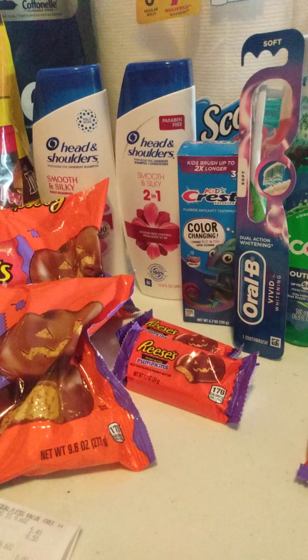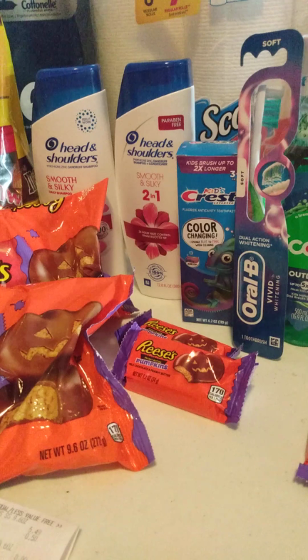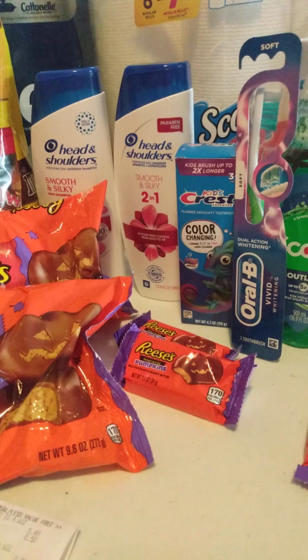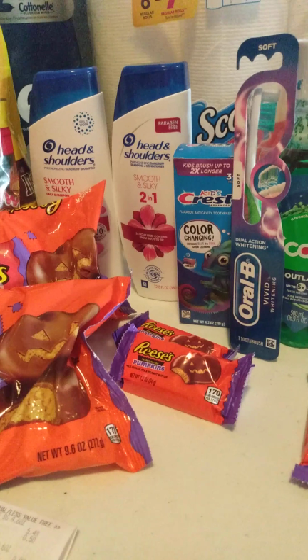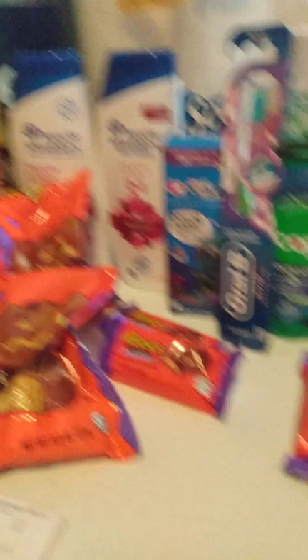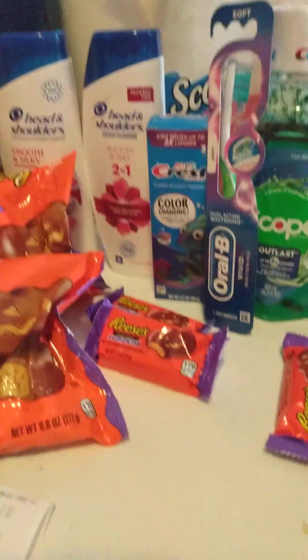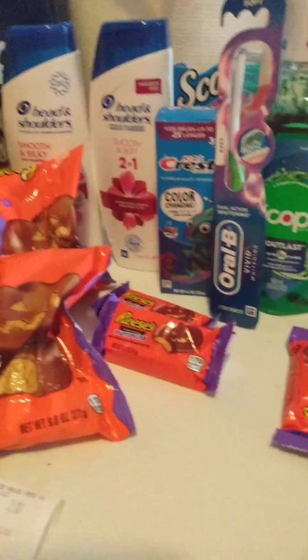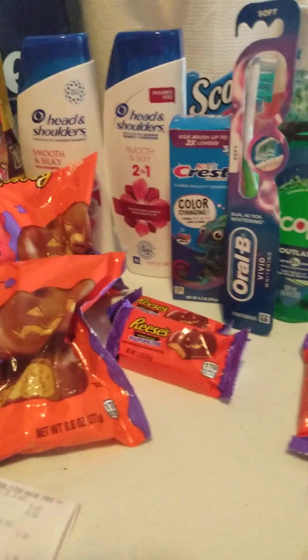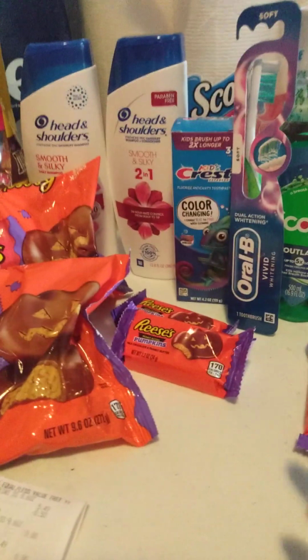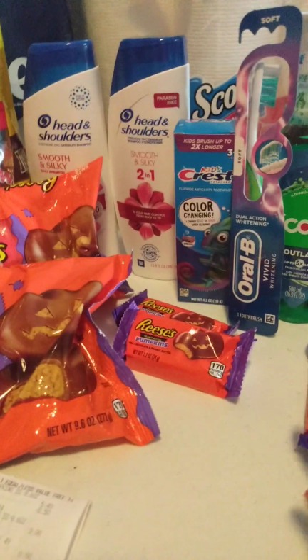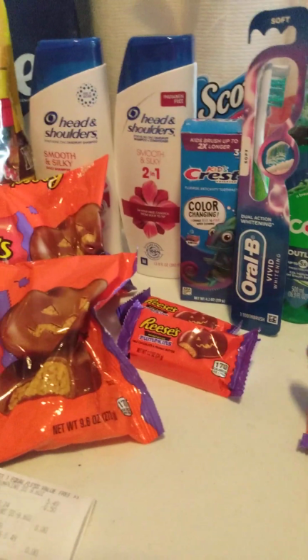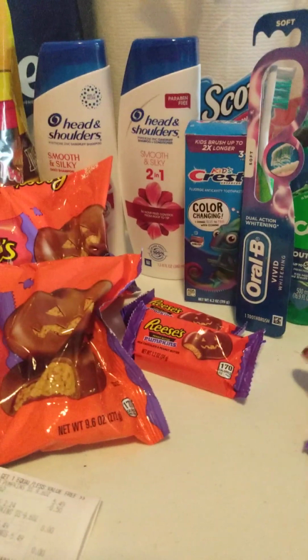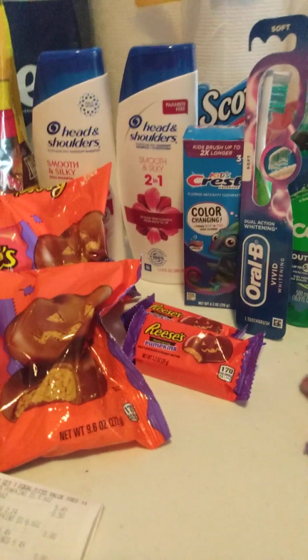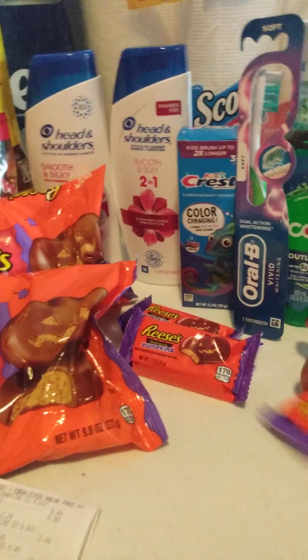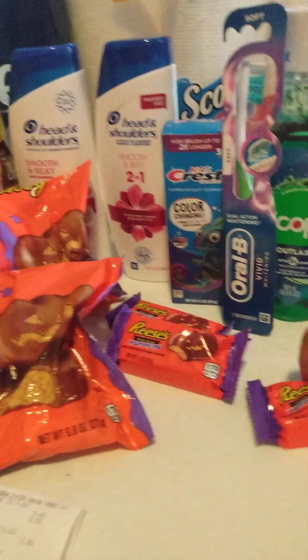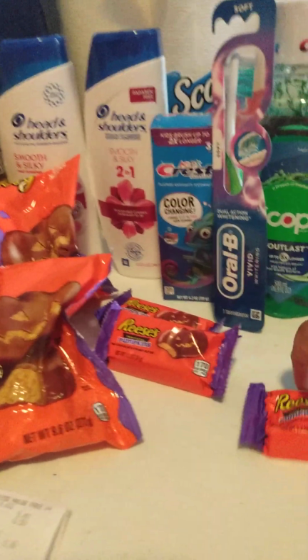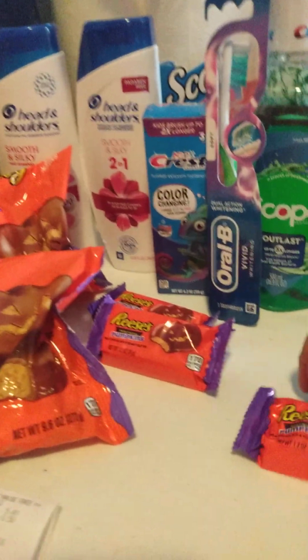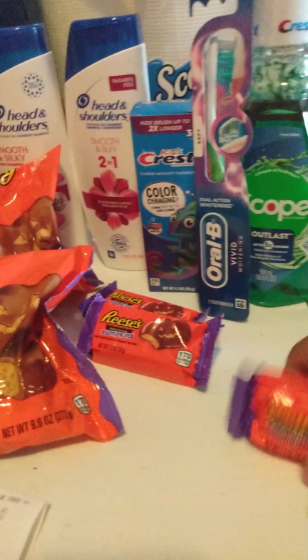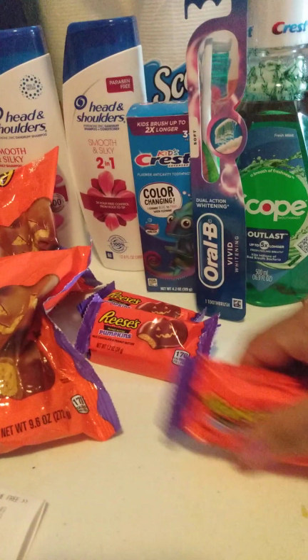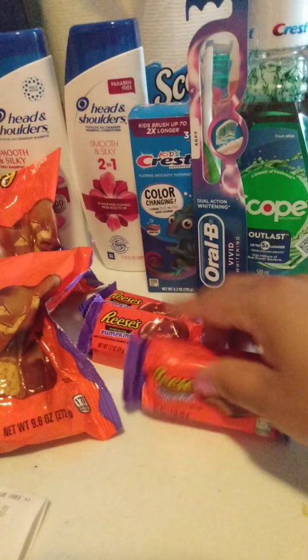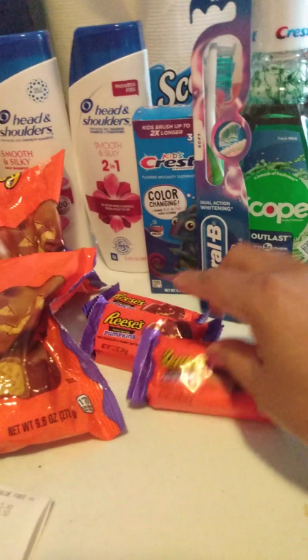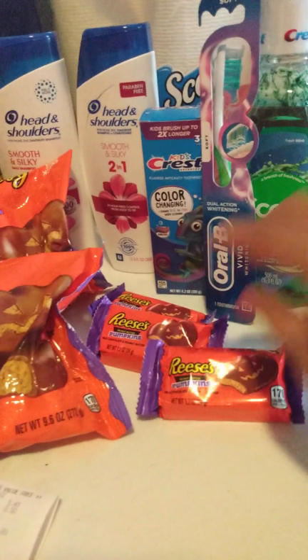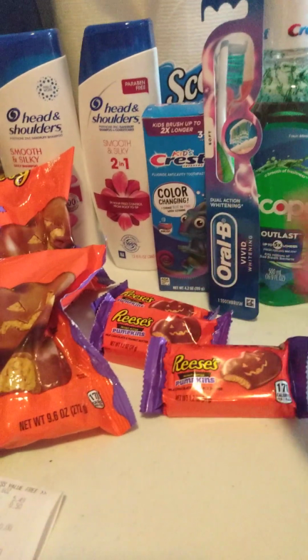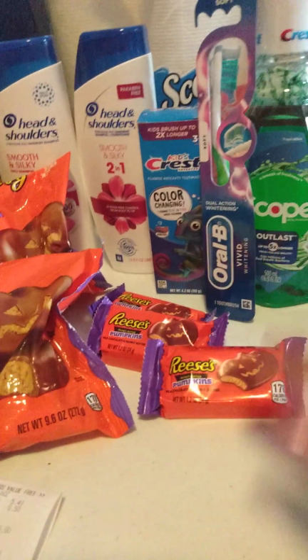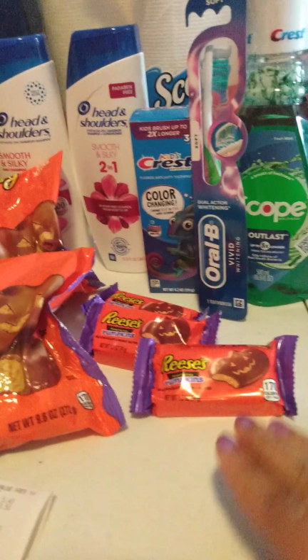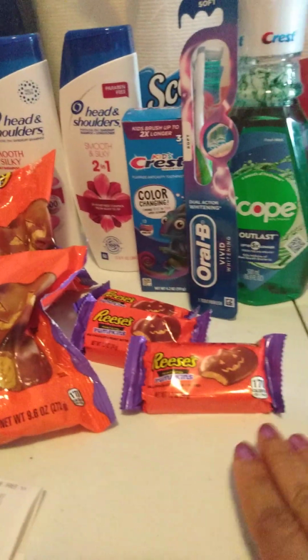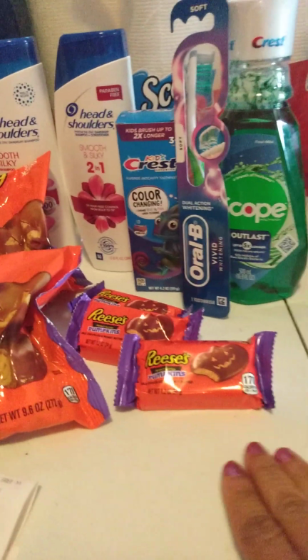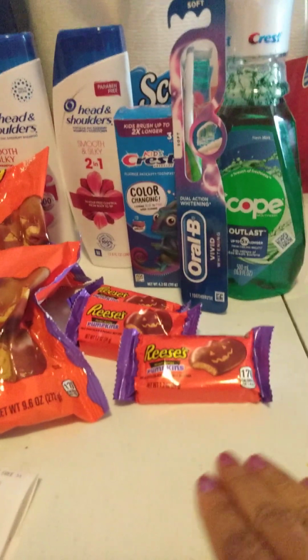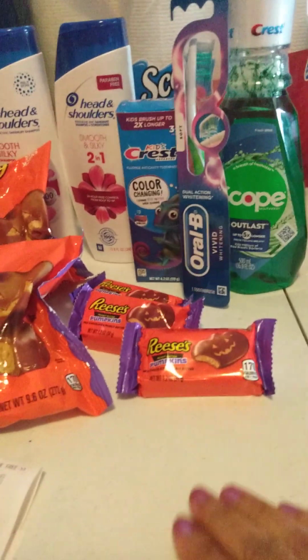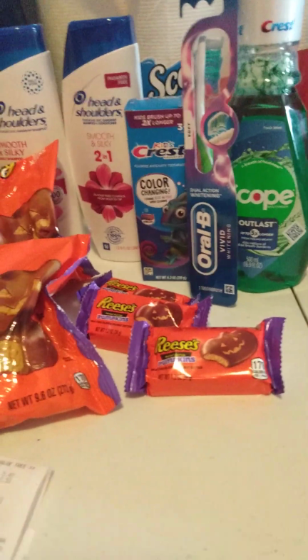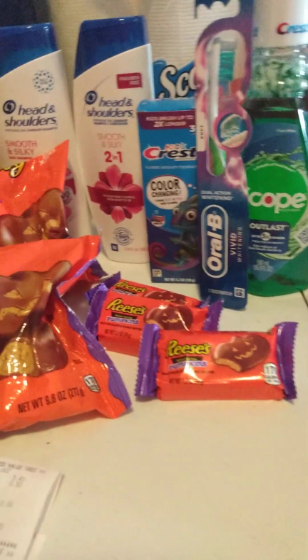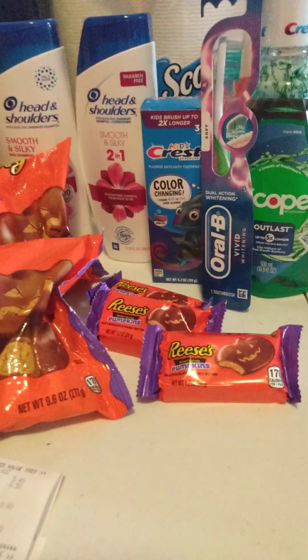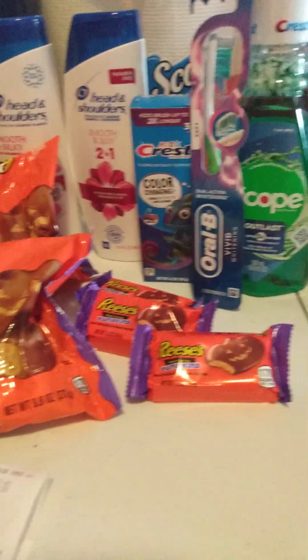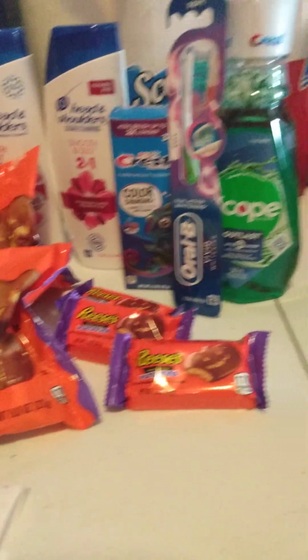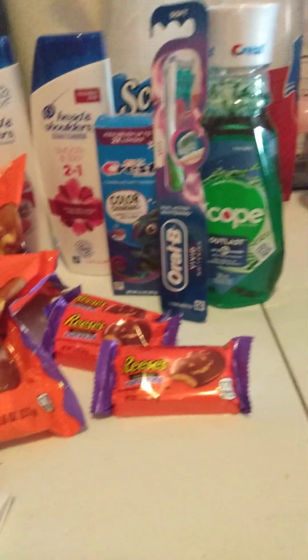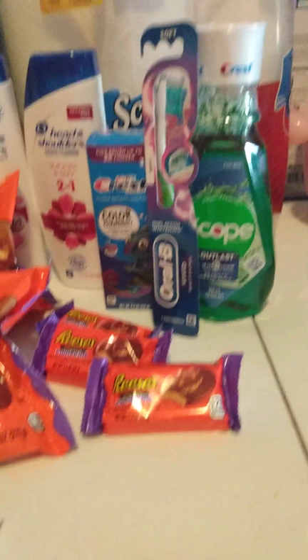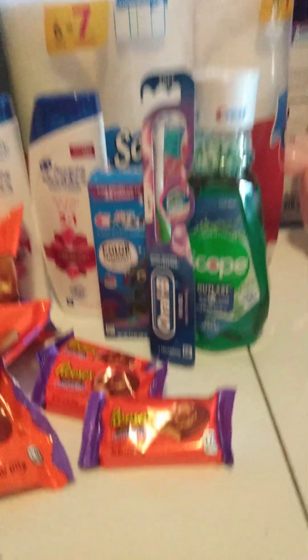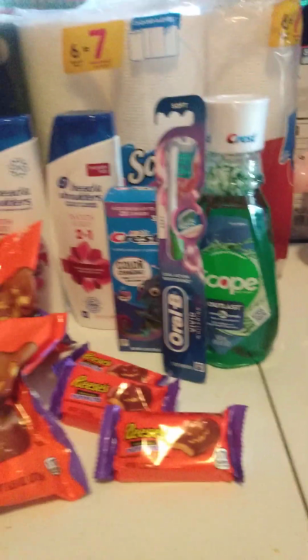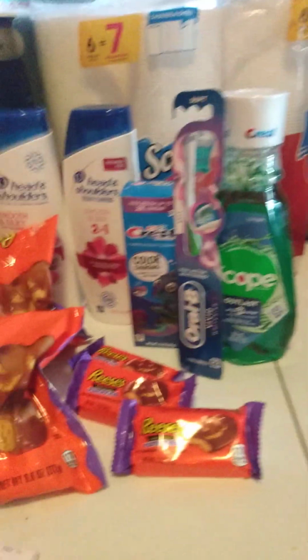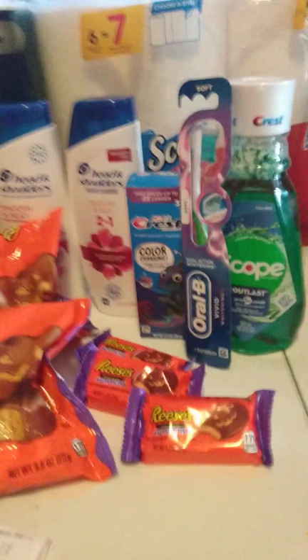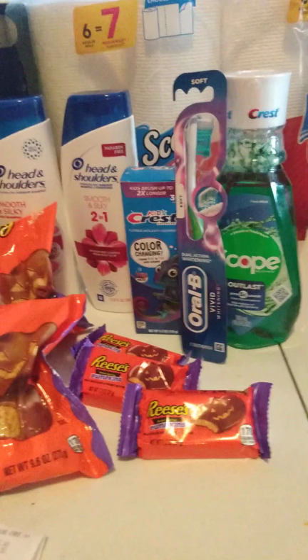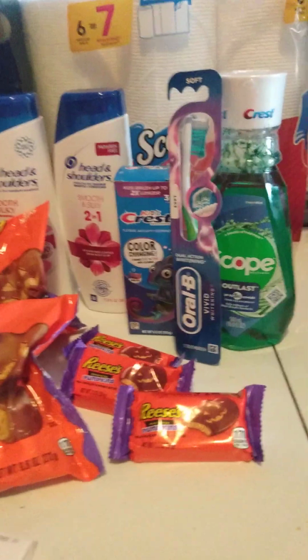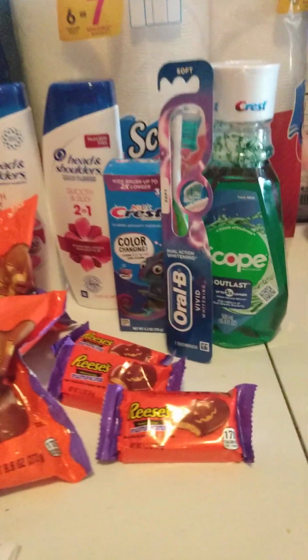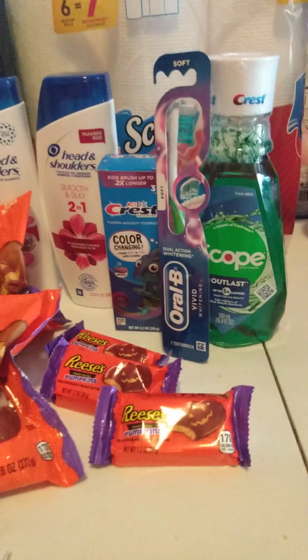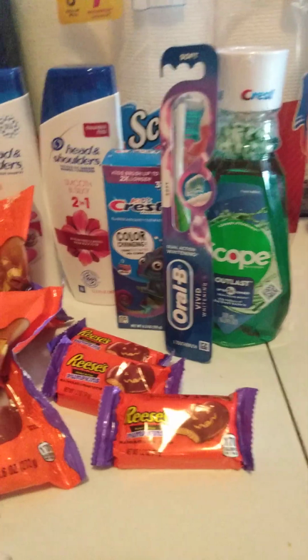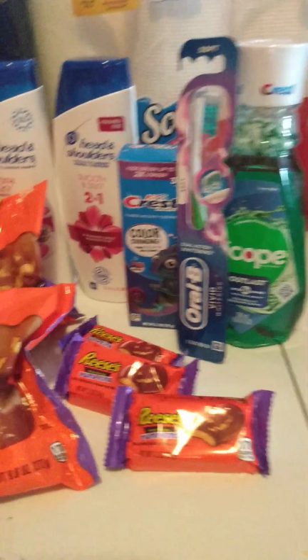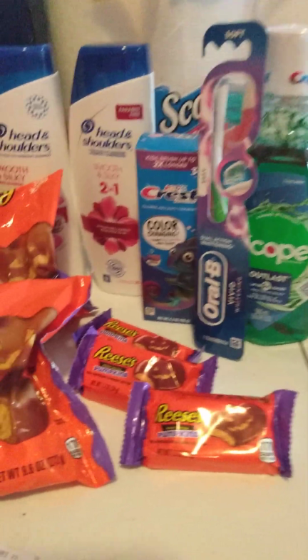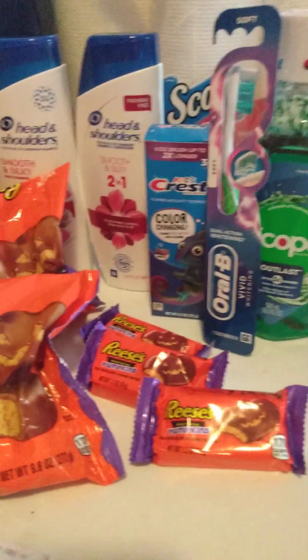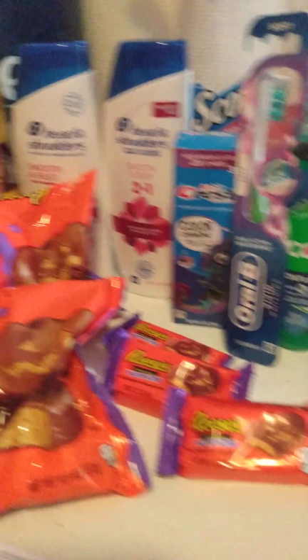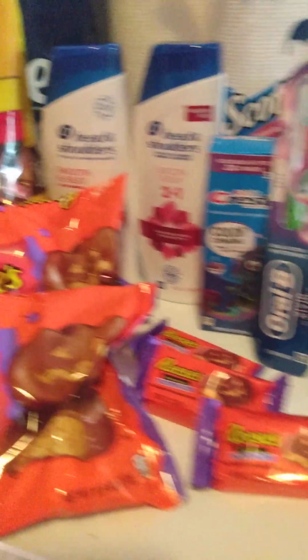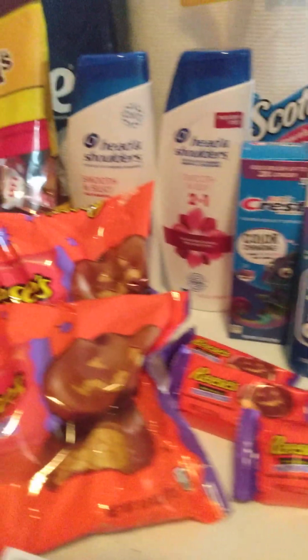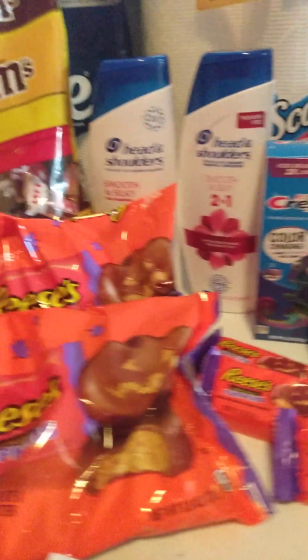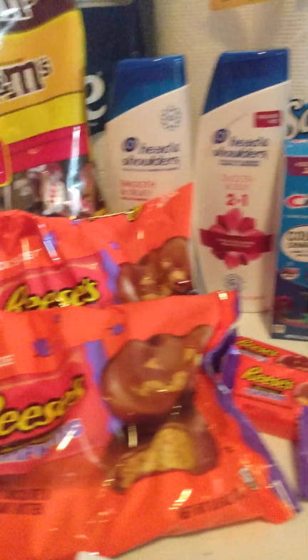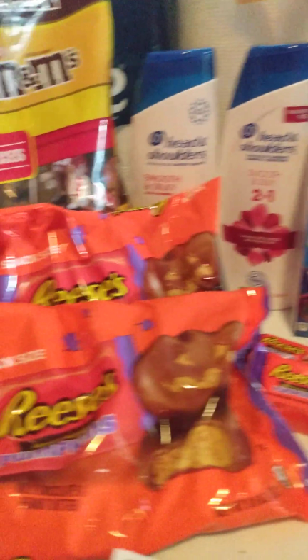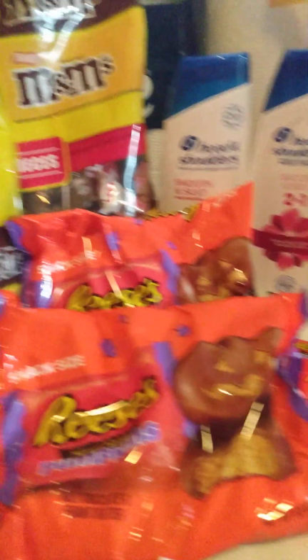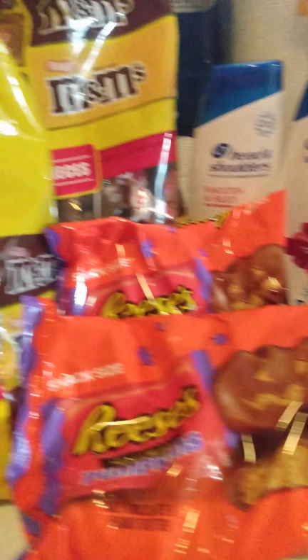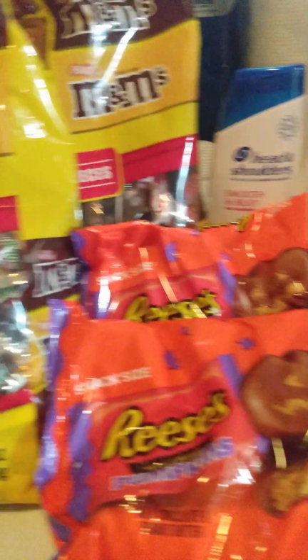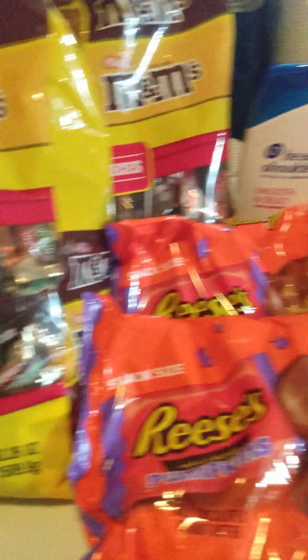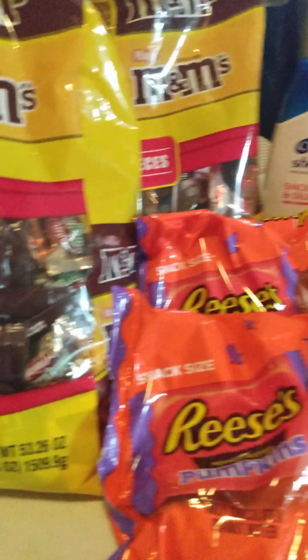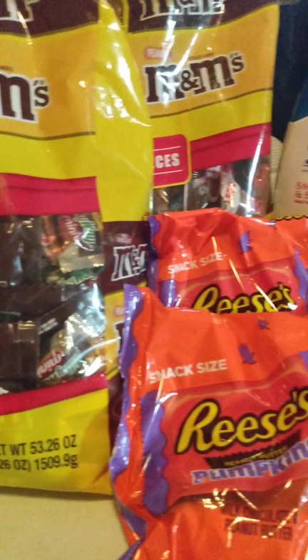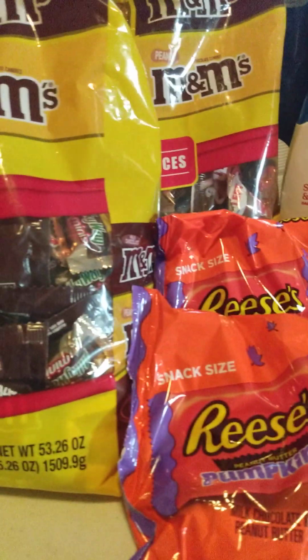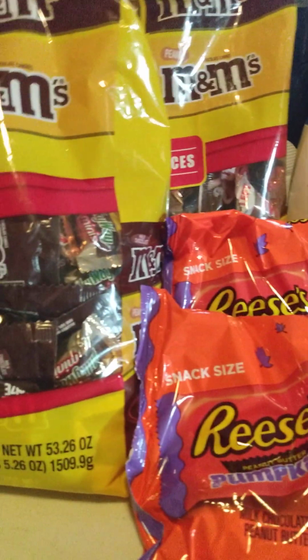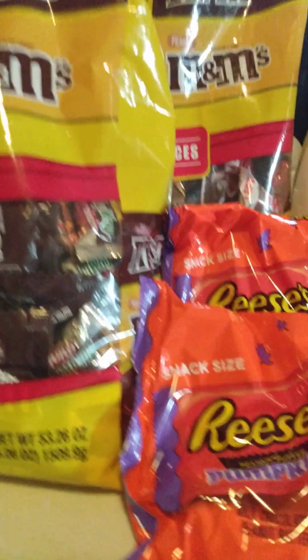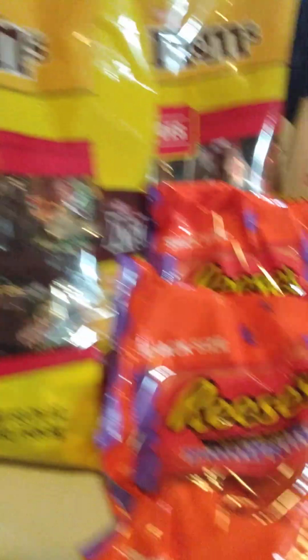Hi, welcome back to my channel. Here is my latest Walgreens haul. Let's get into it.